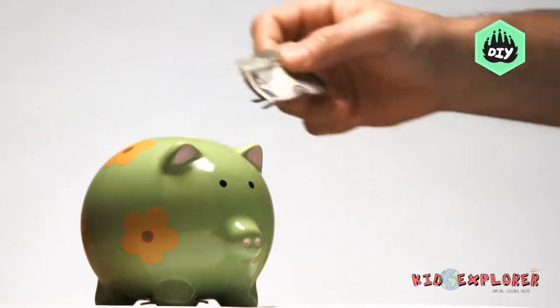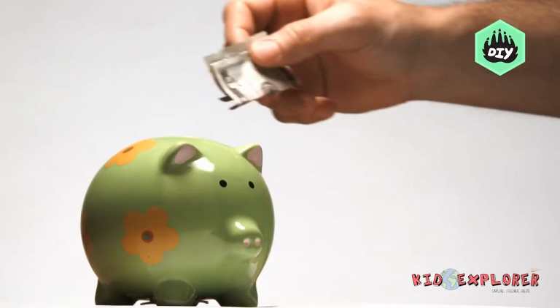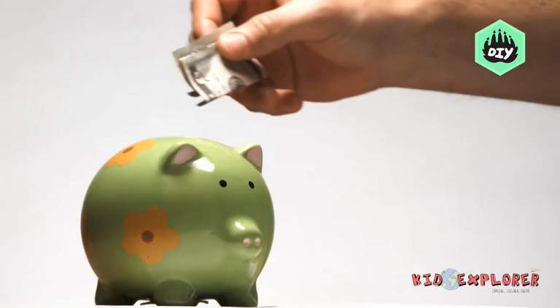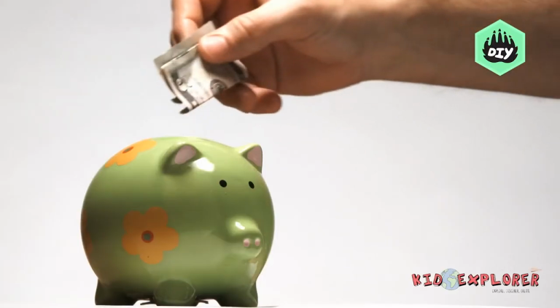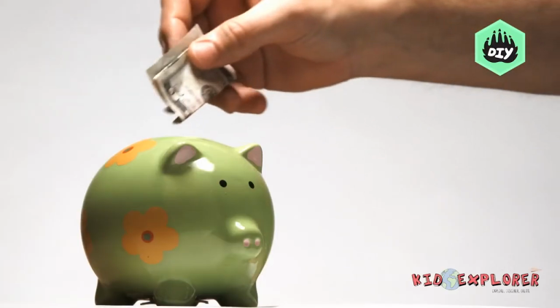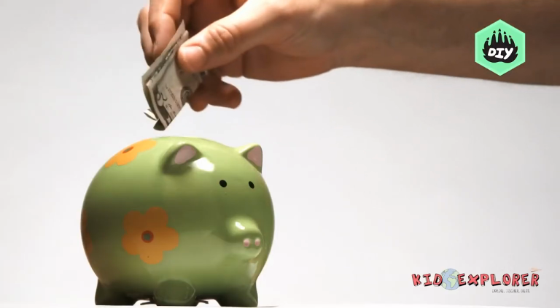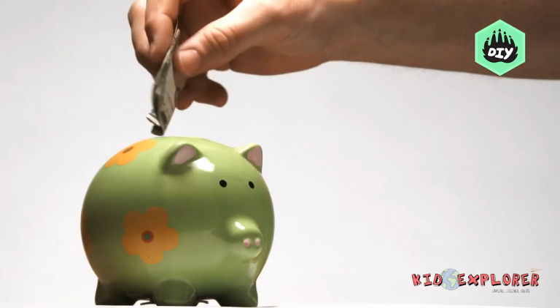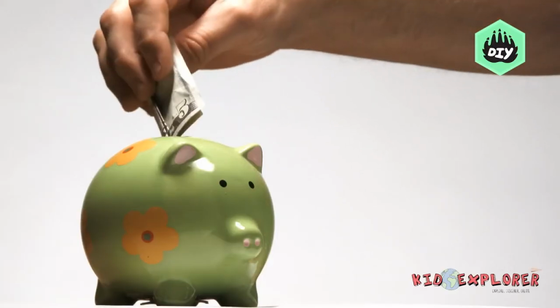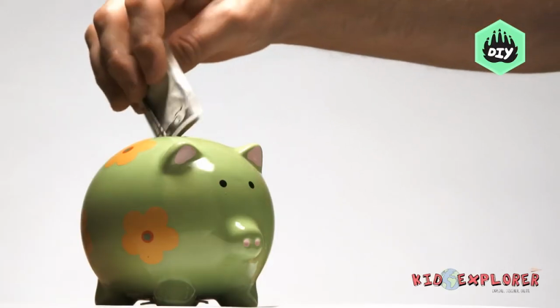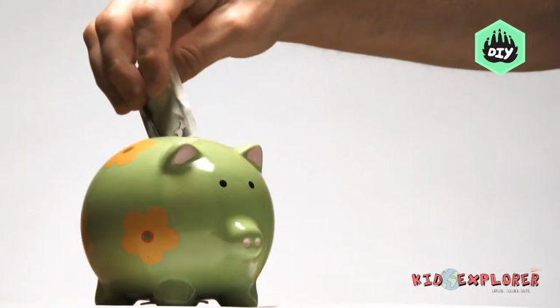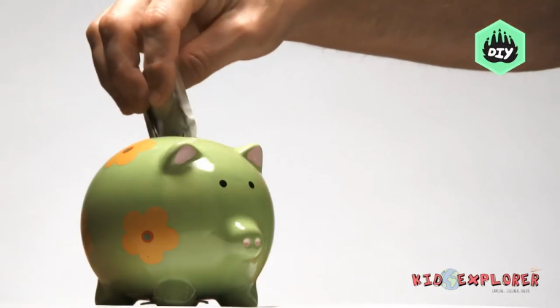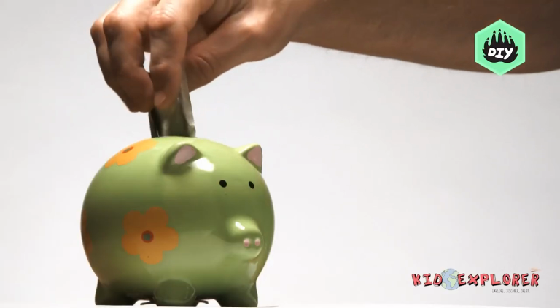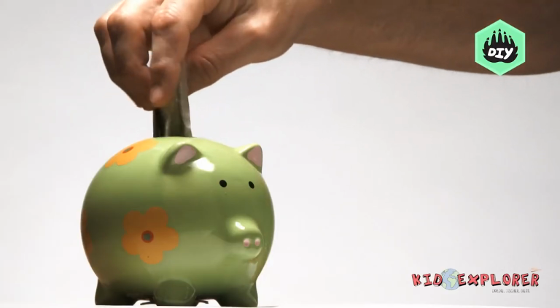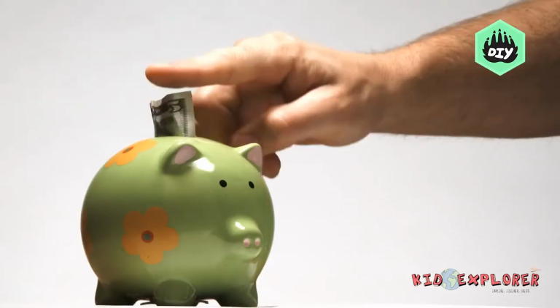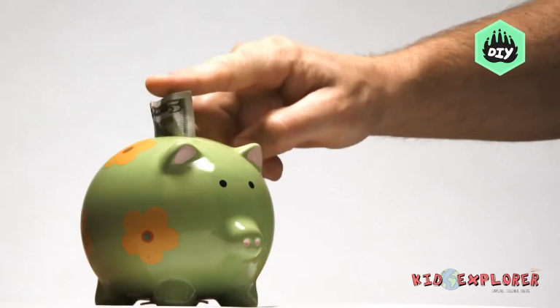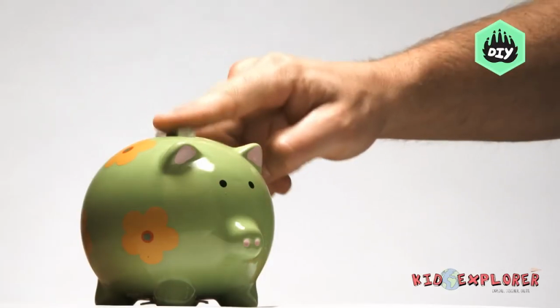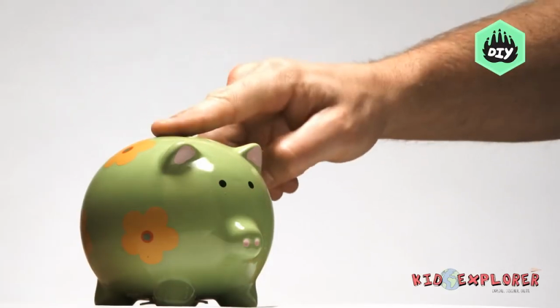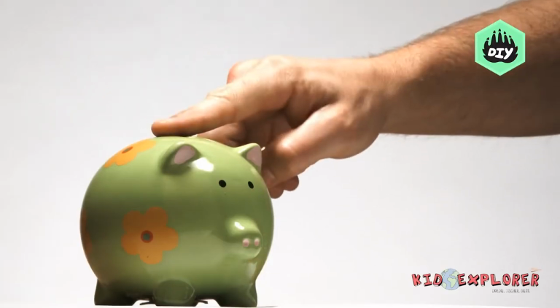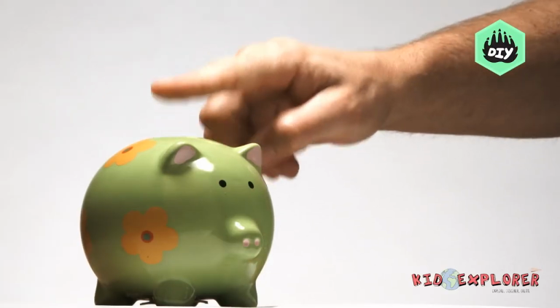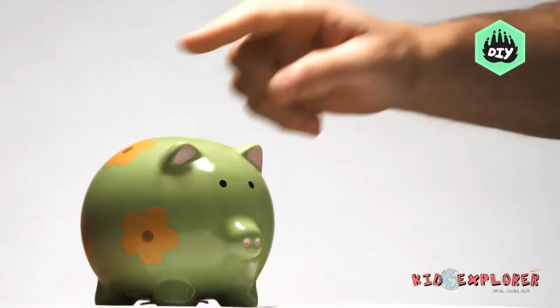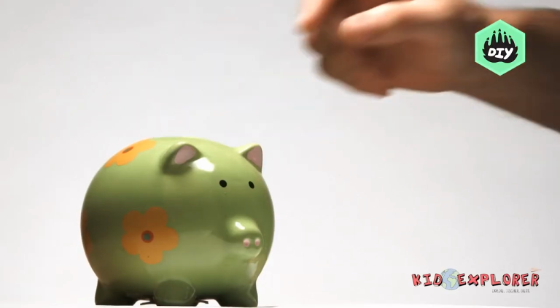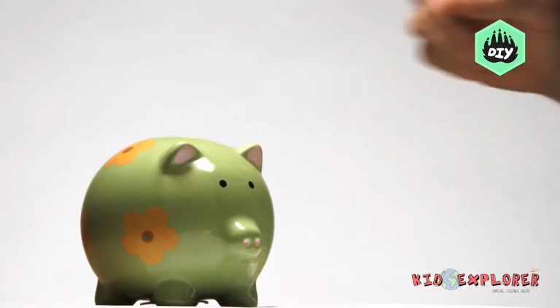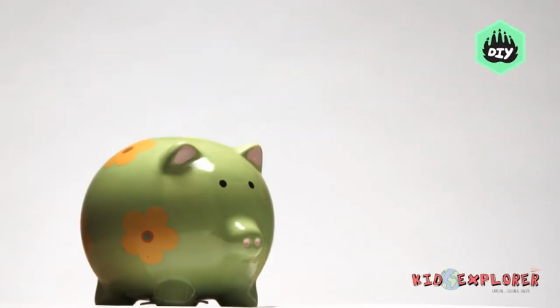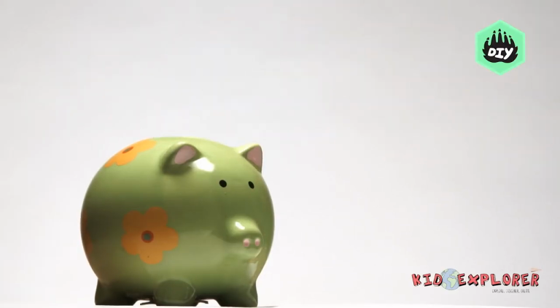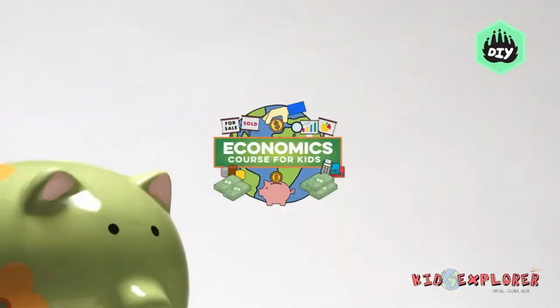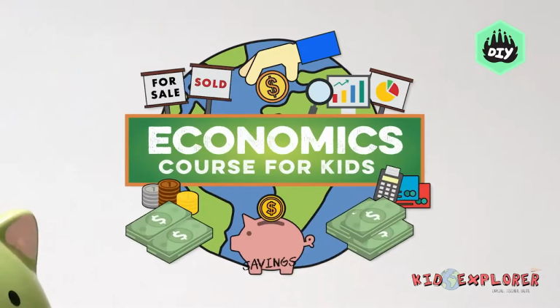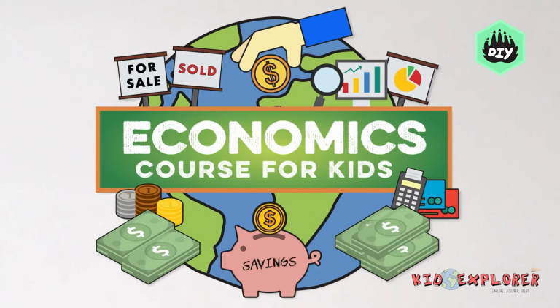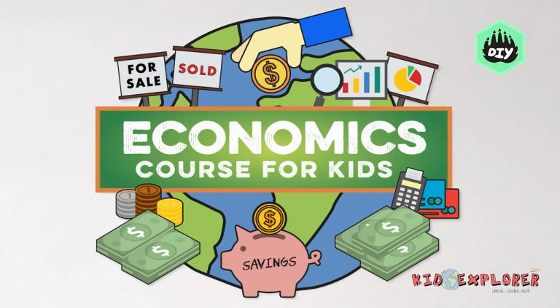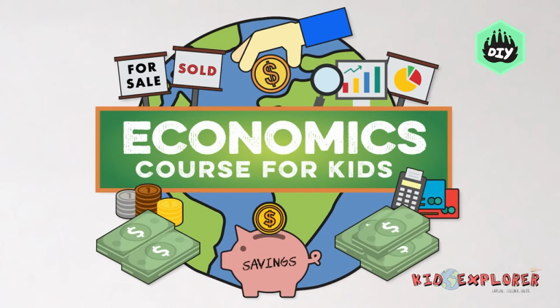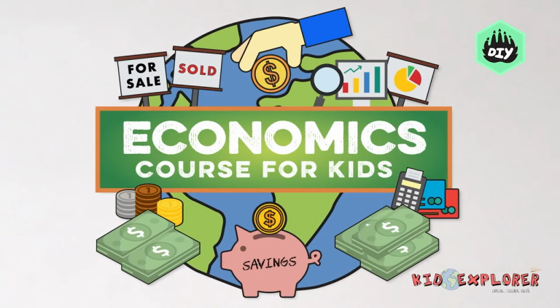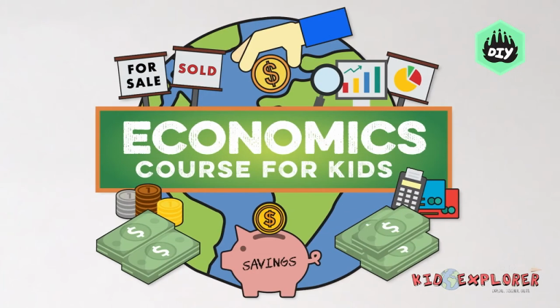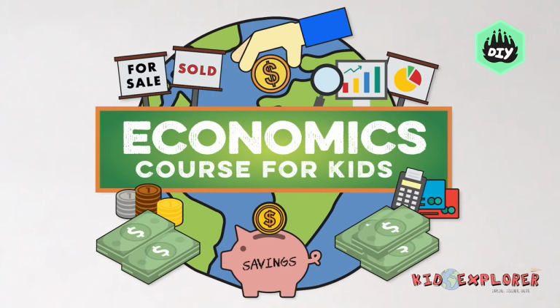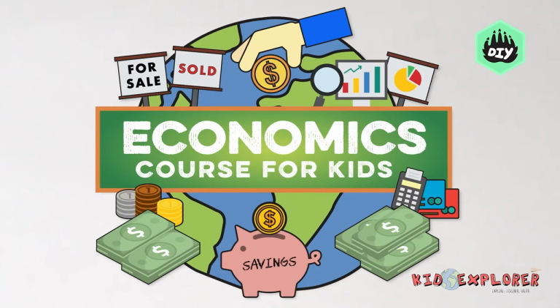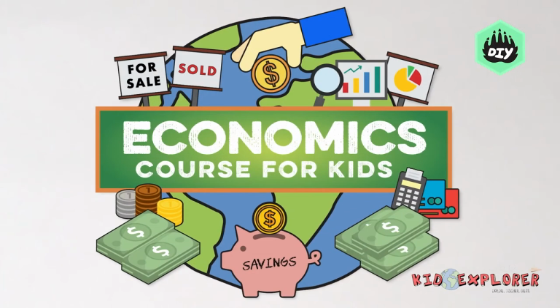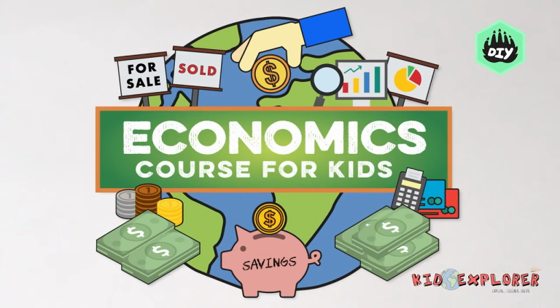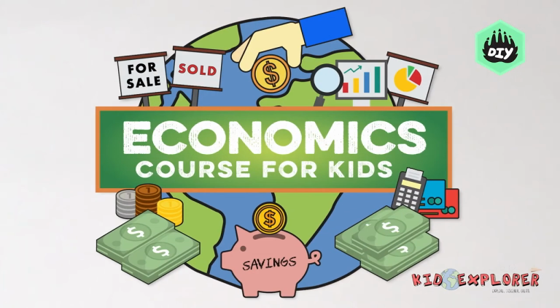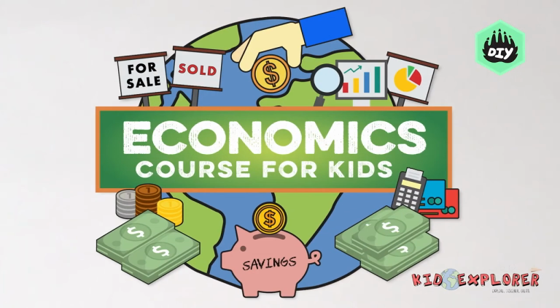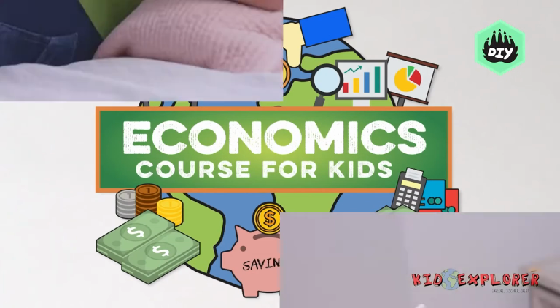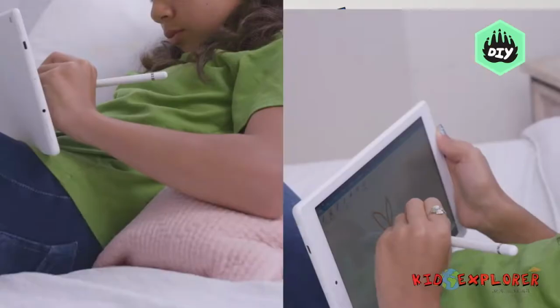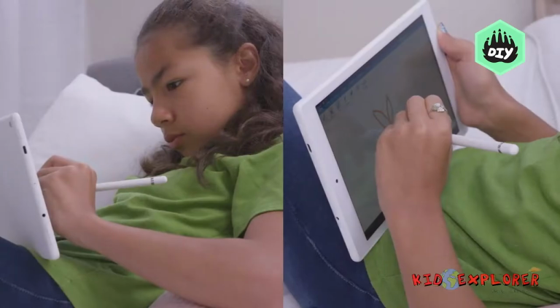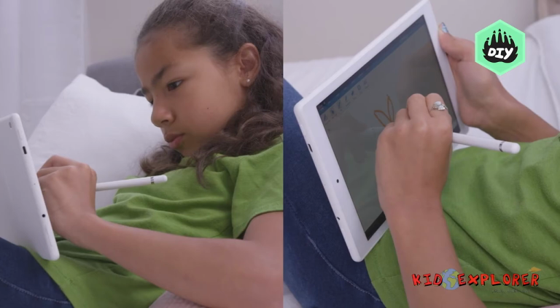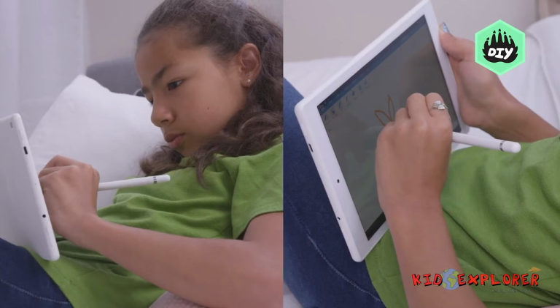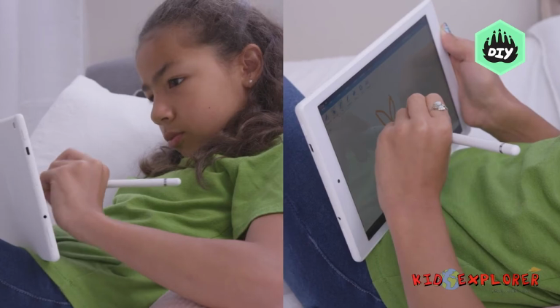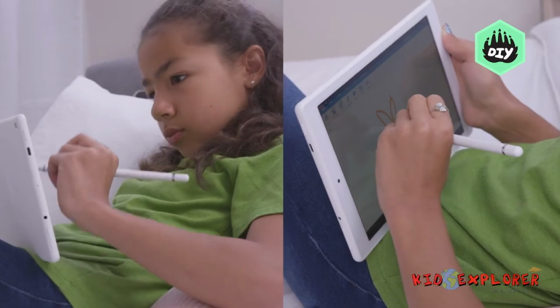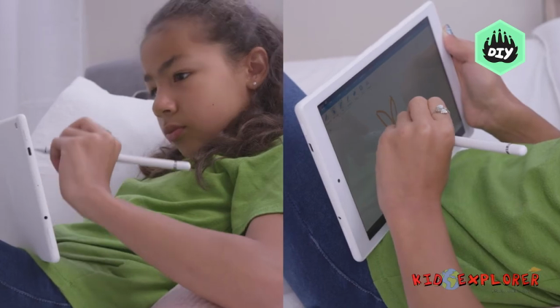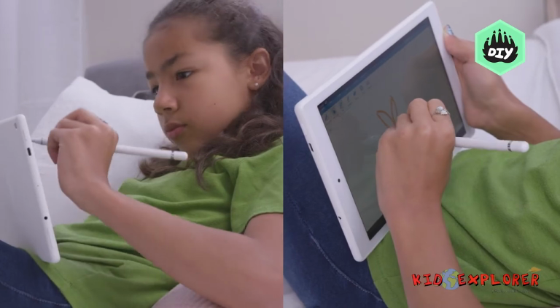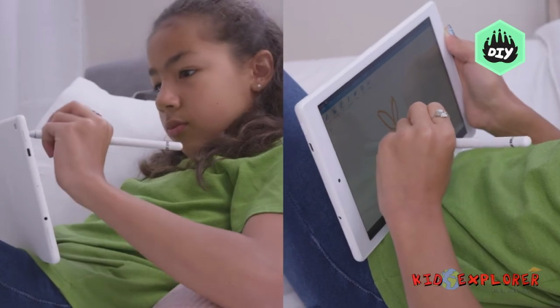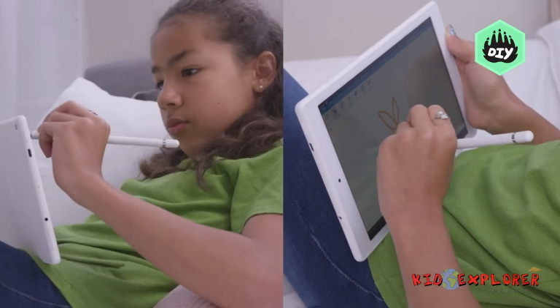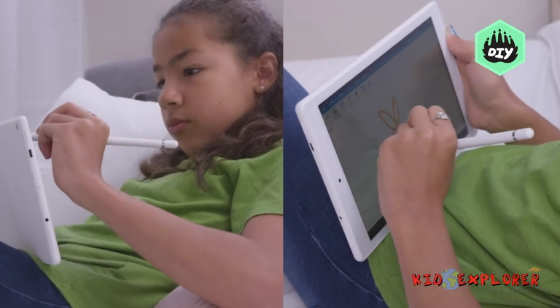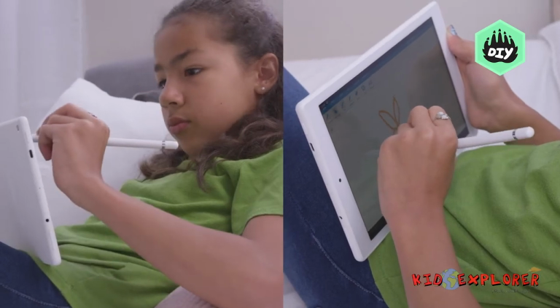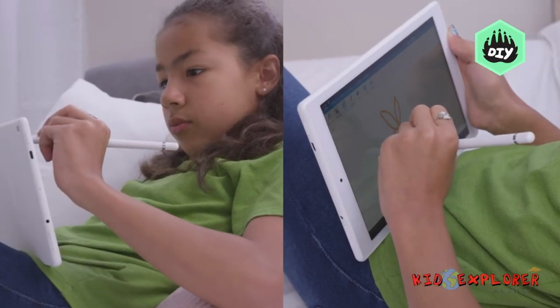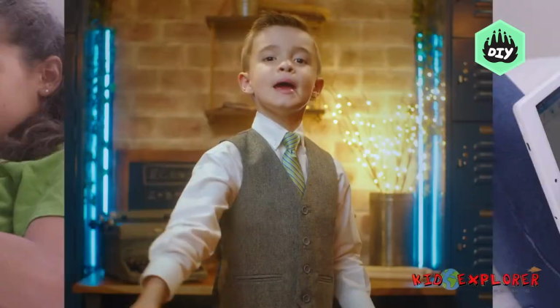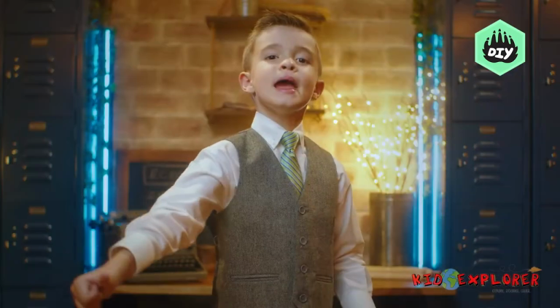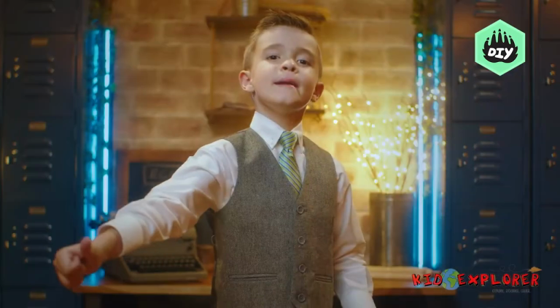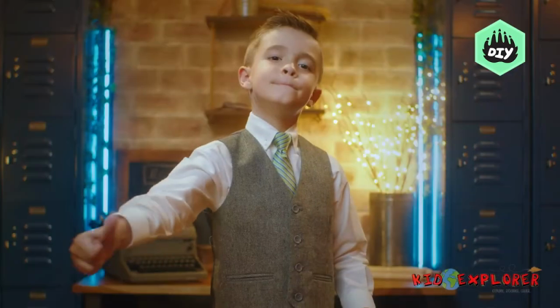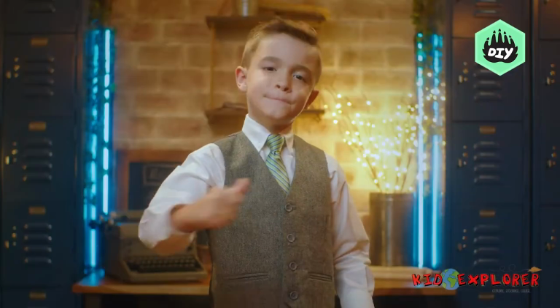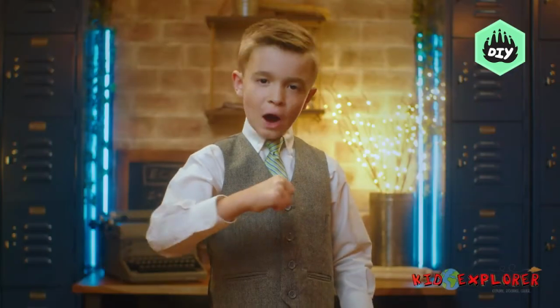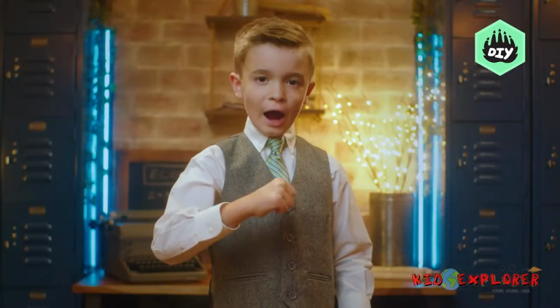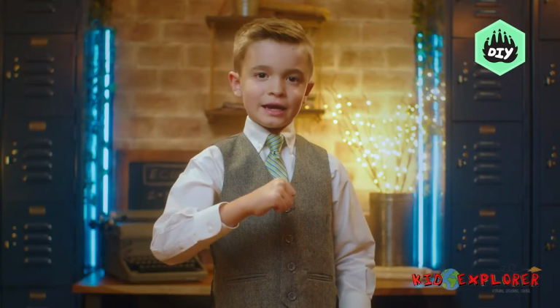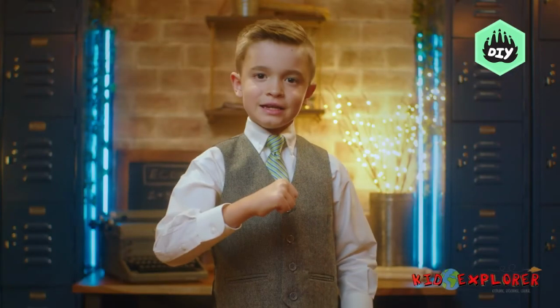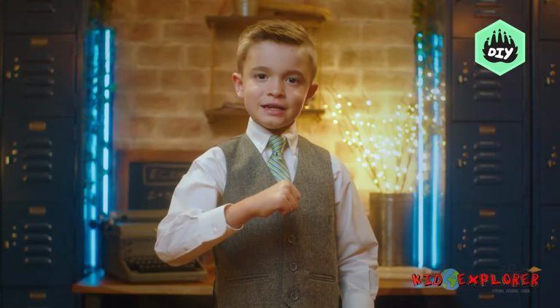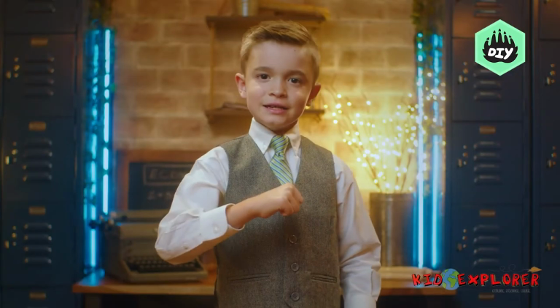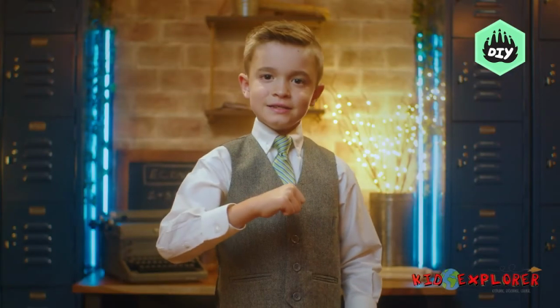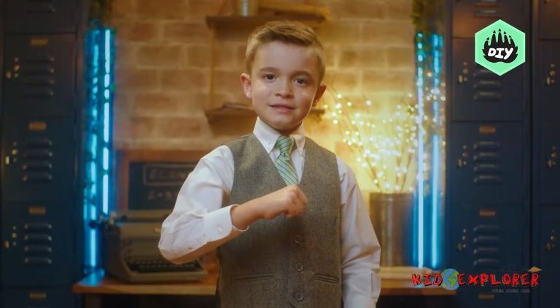Welcome to Kid Explorers Economics course. The course is made for kids and made by kids.